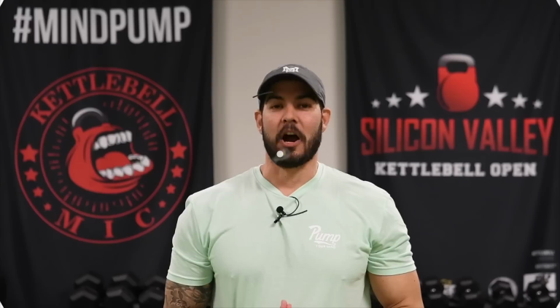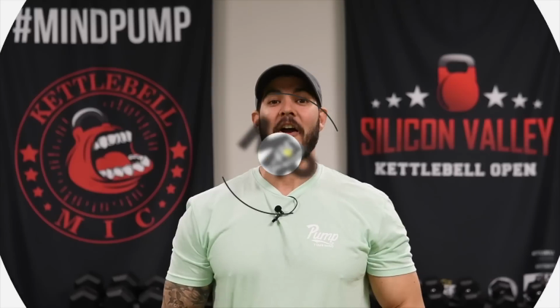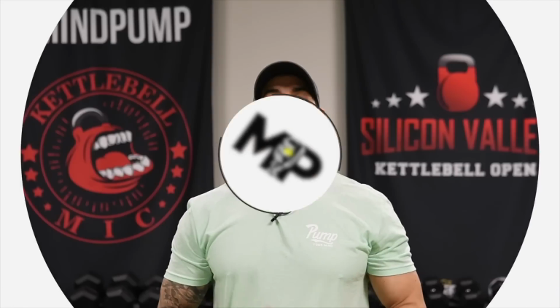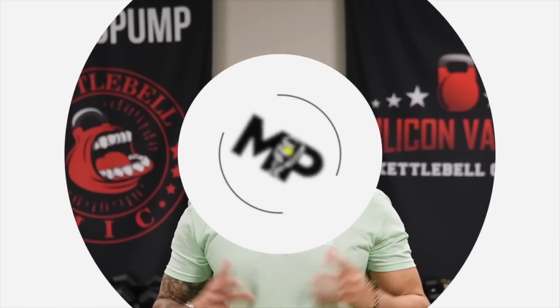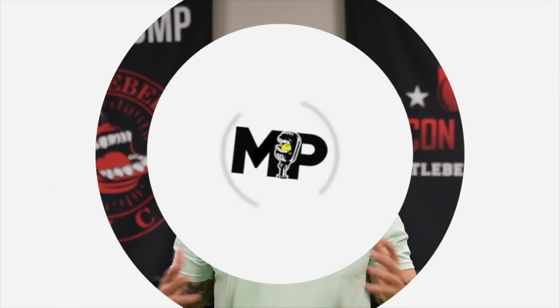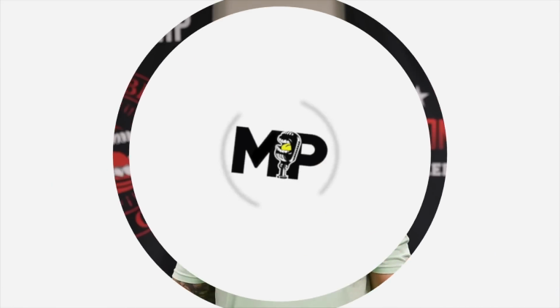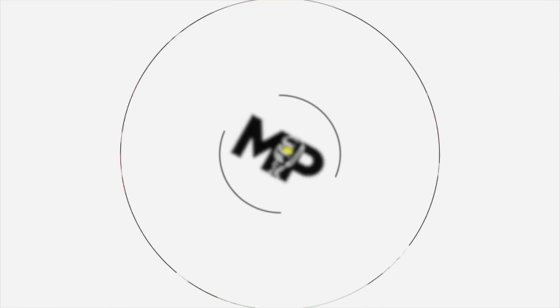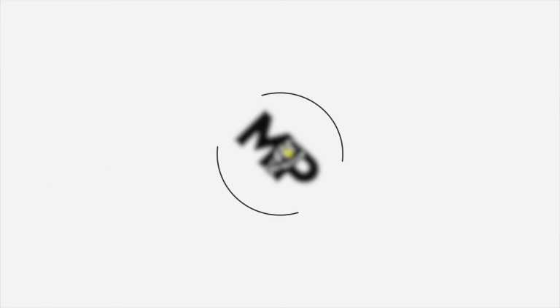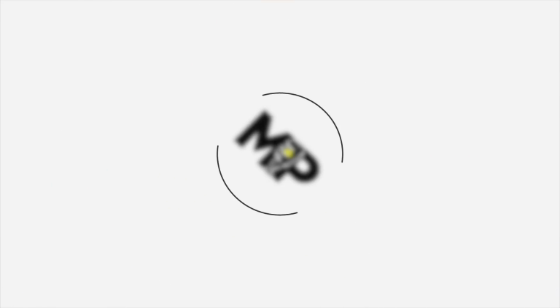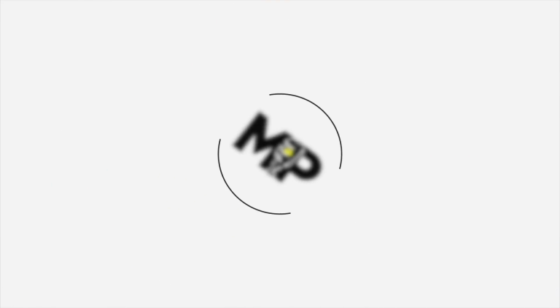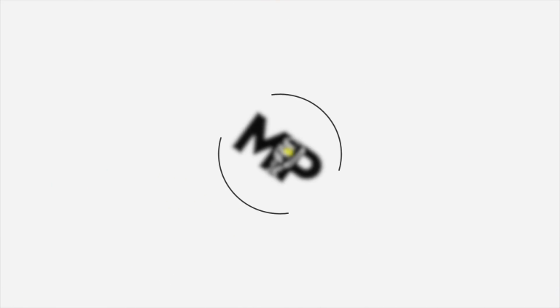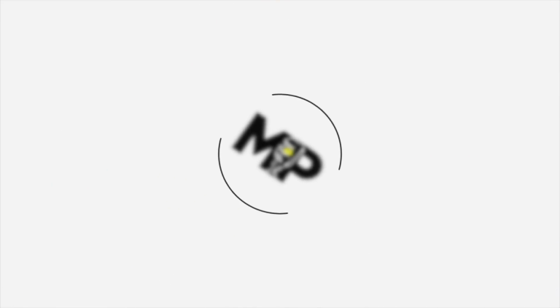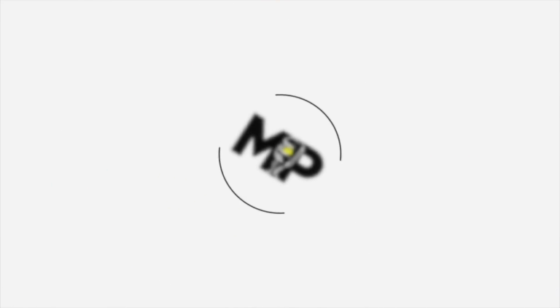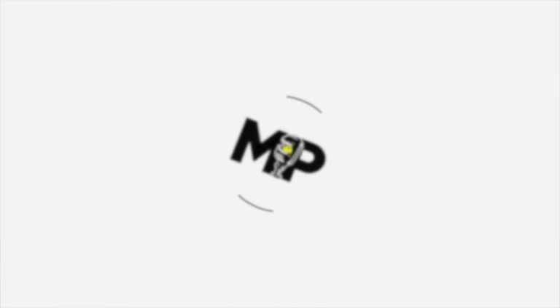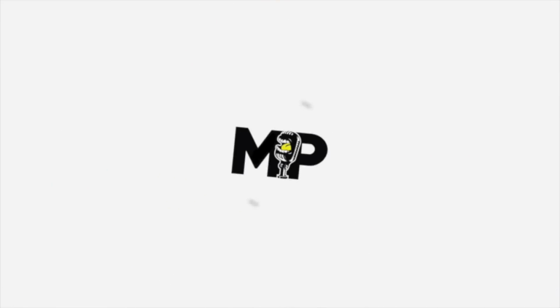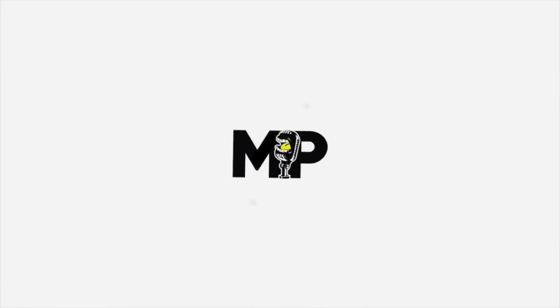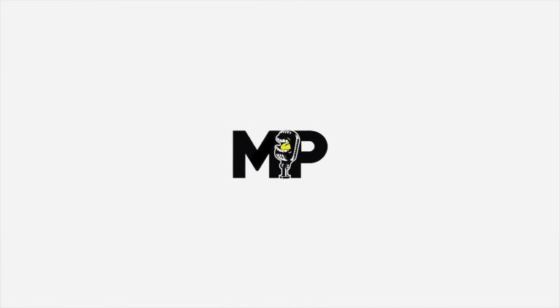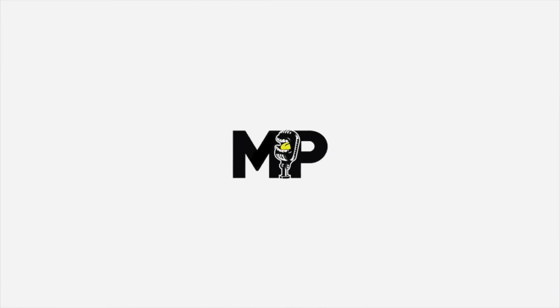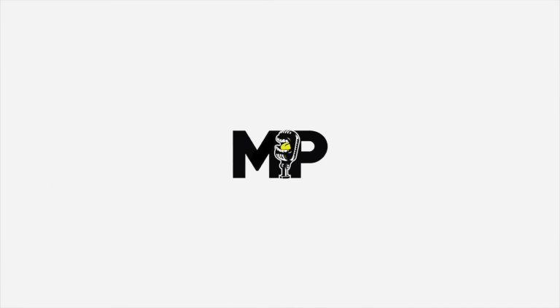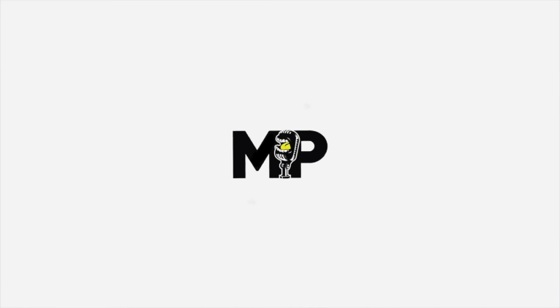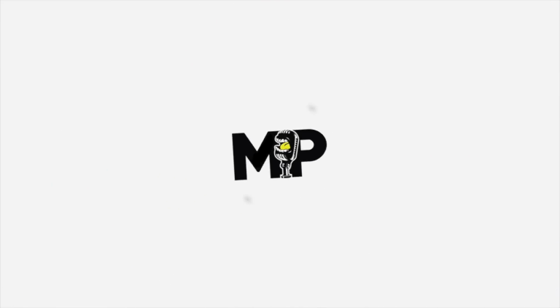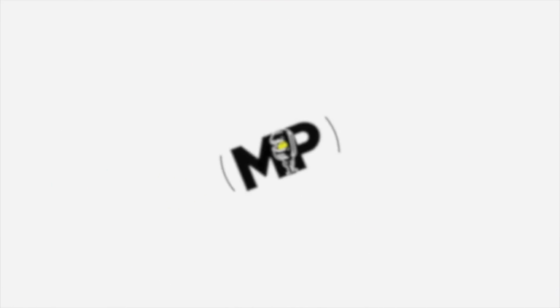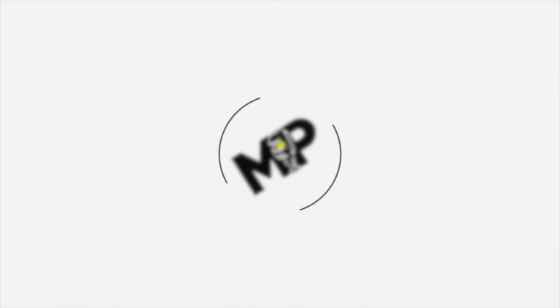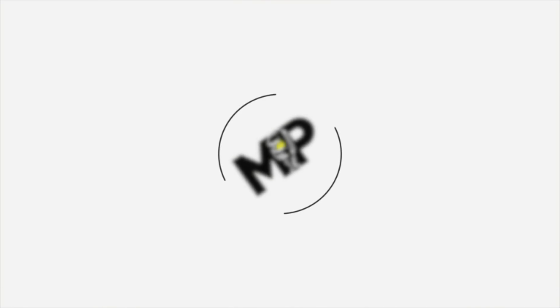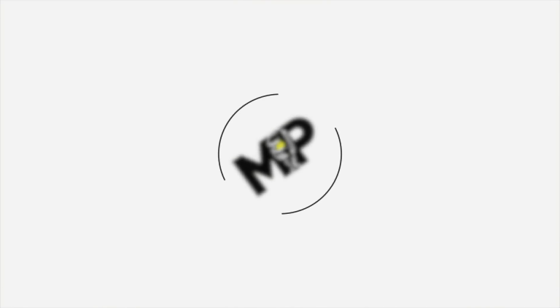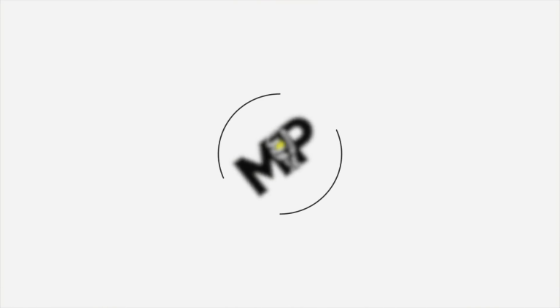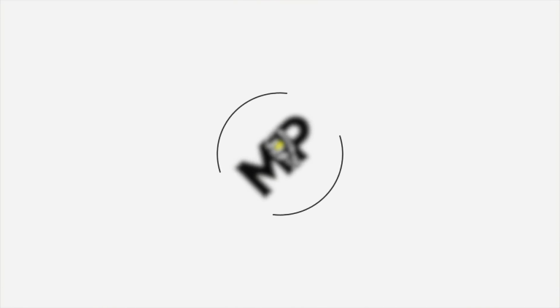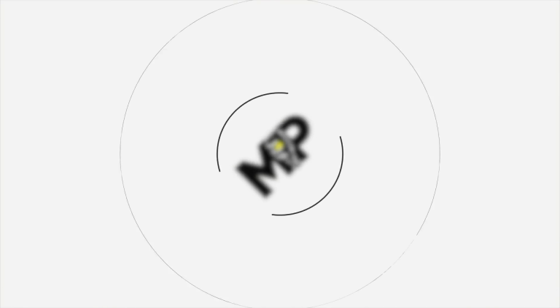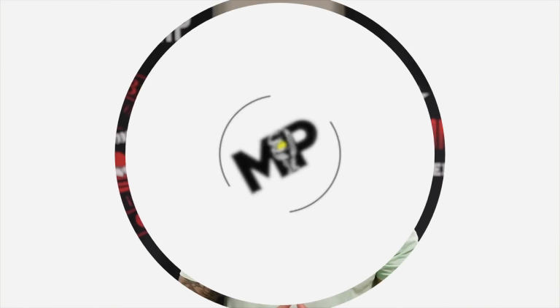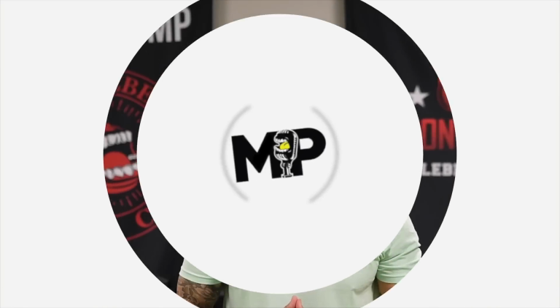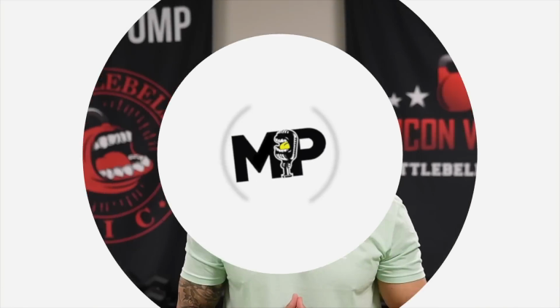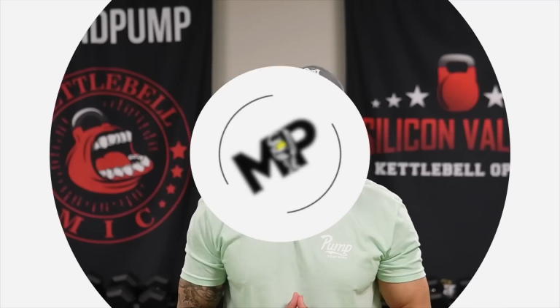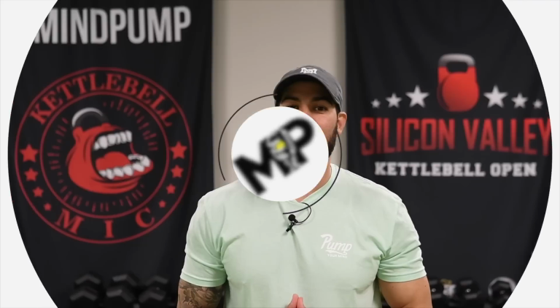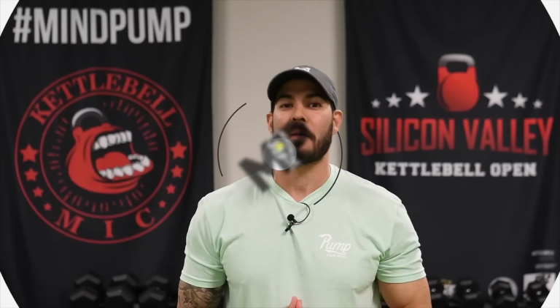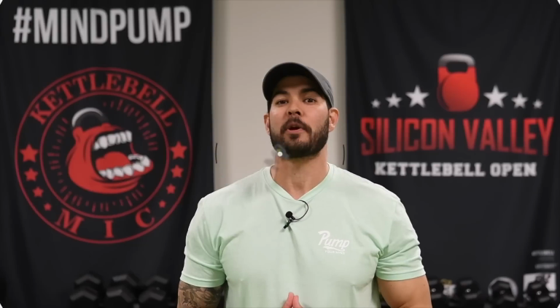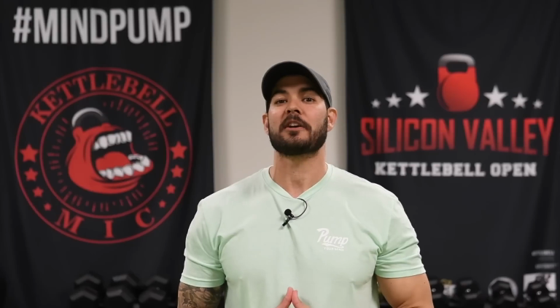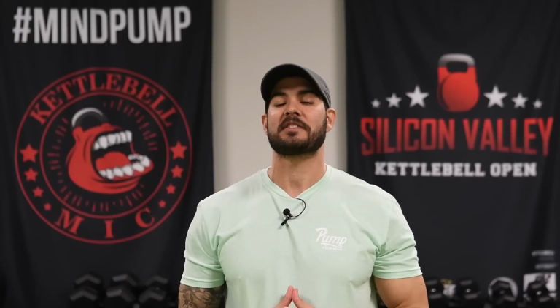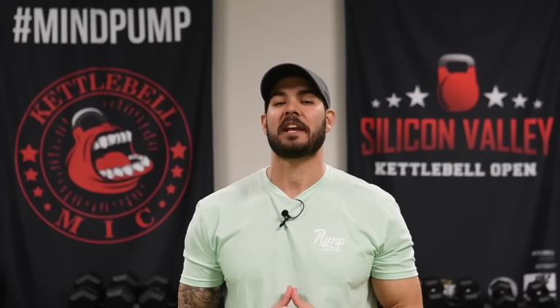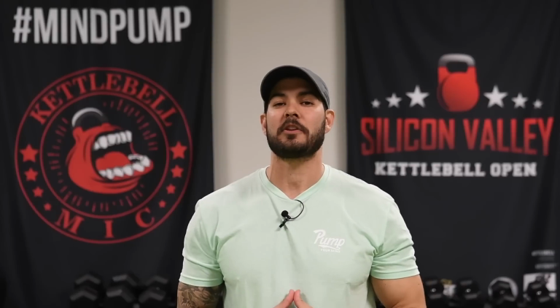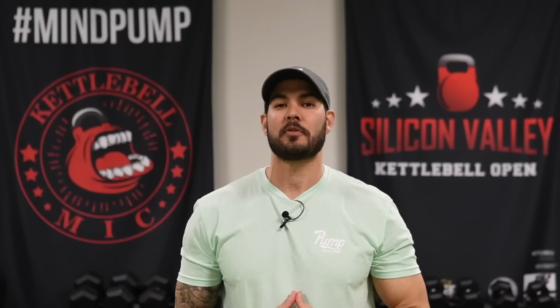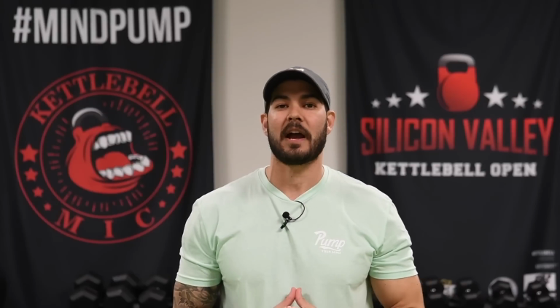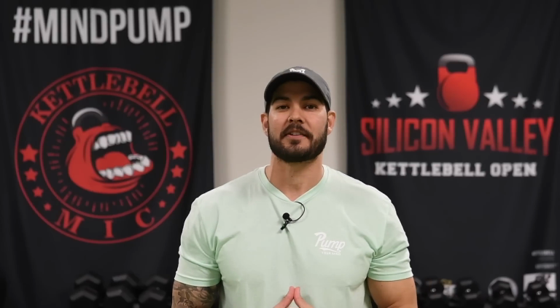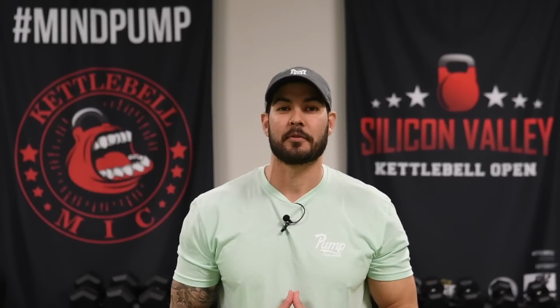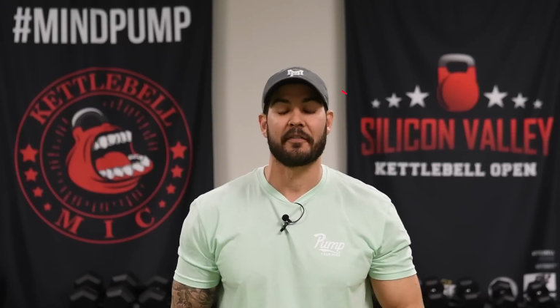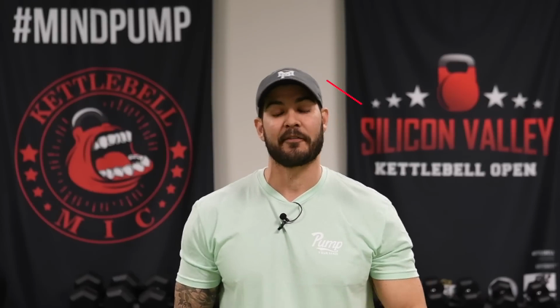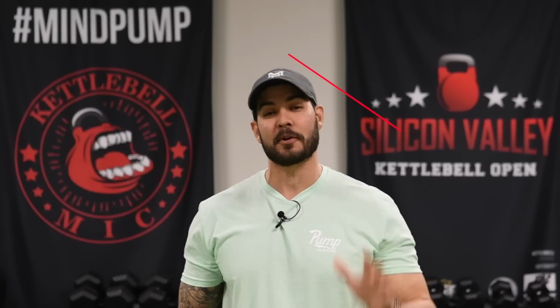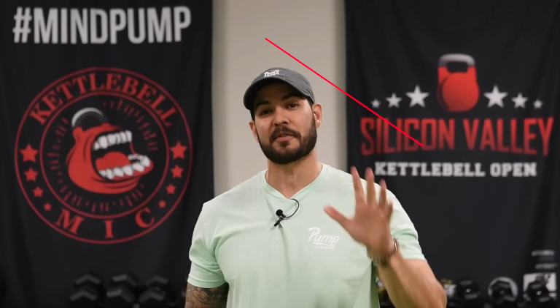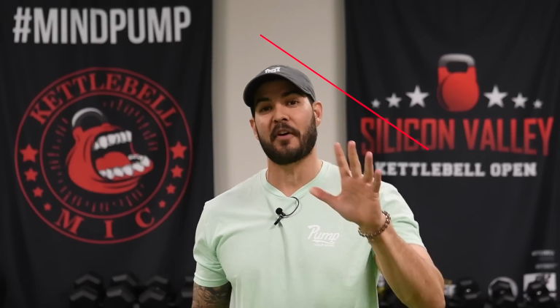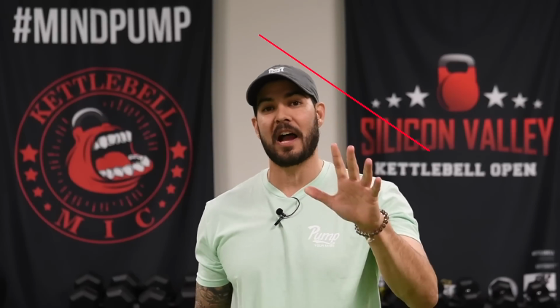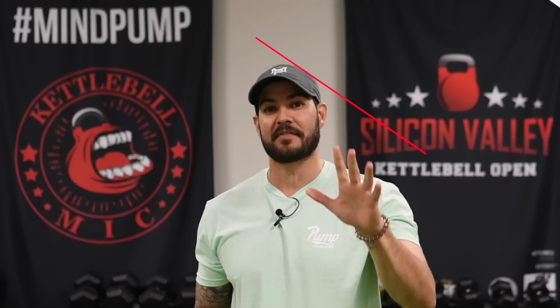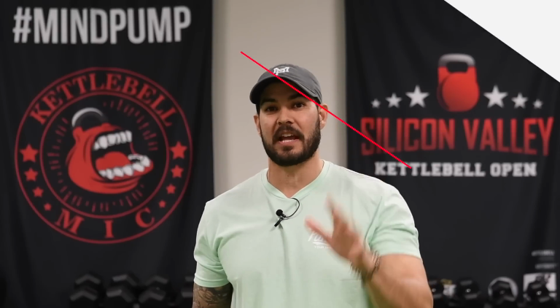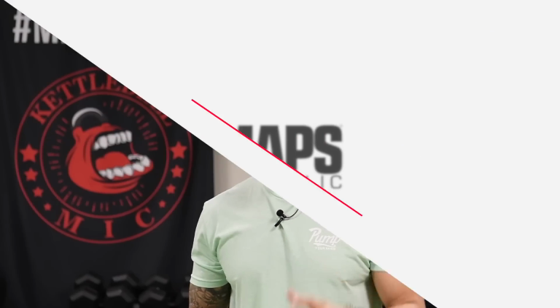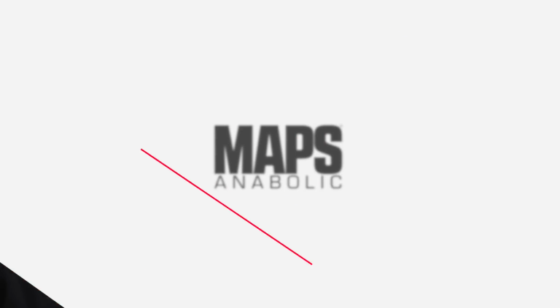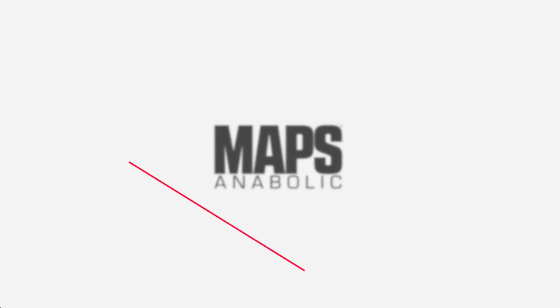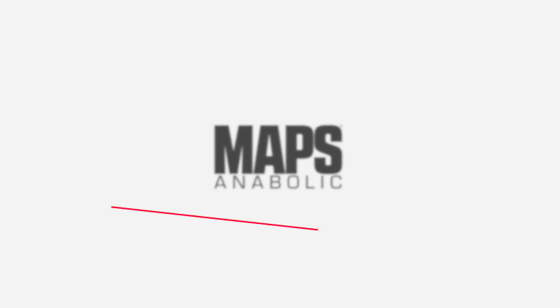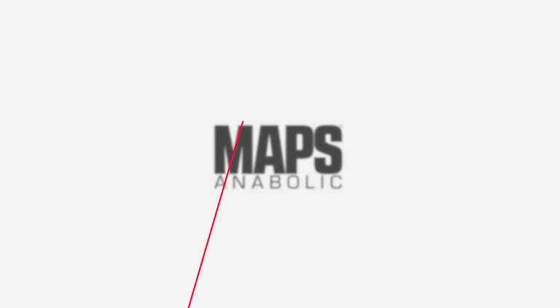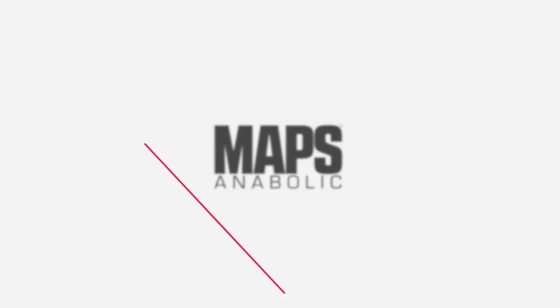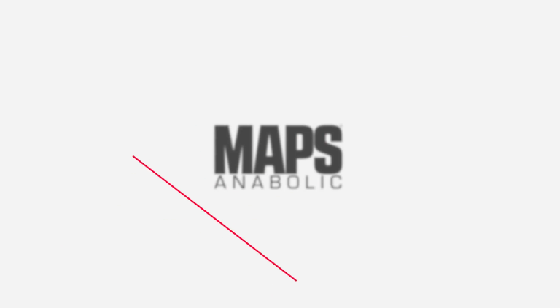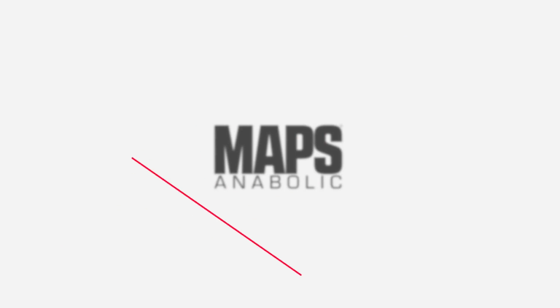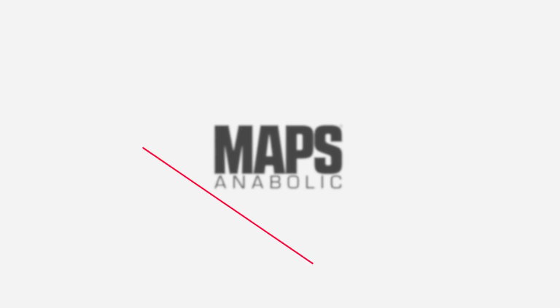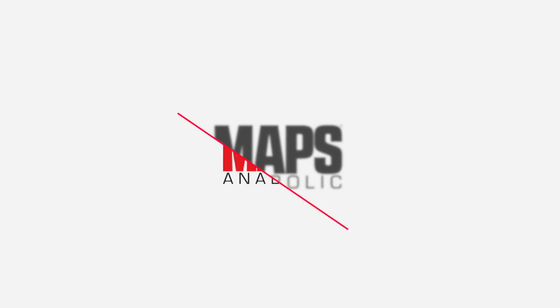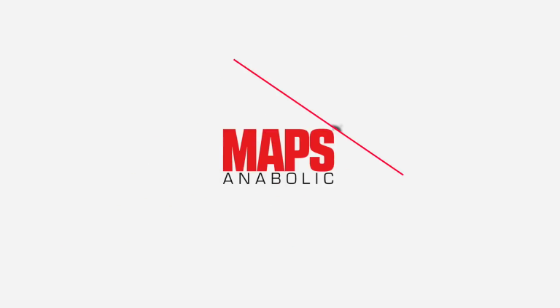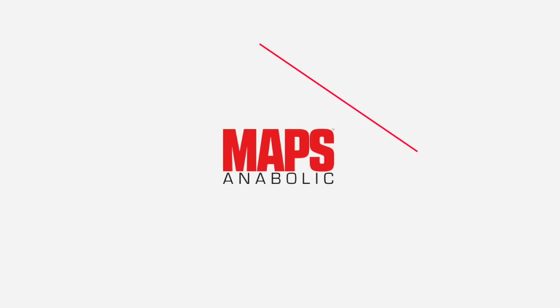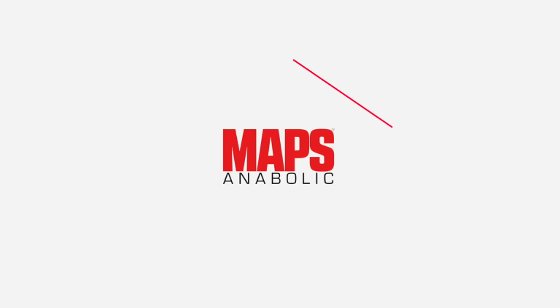Welcome back to Mind Pump TV. I'm Adam Schaefer, your host today, and we are taking you guys through the first five days of the MAPS Anabolic Program.